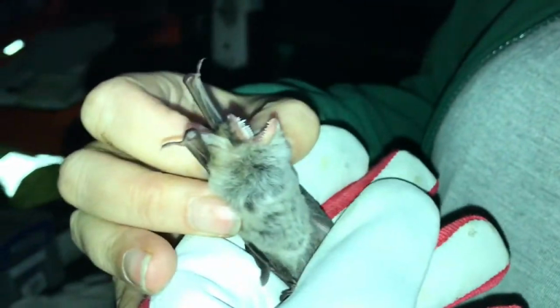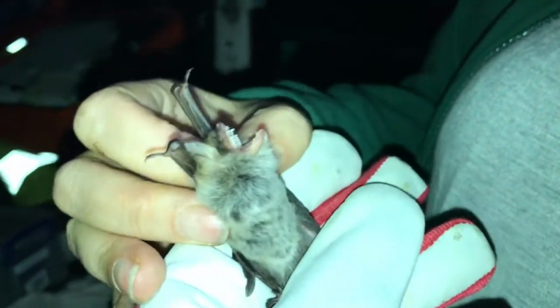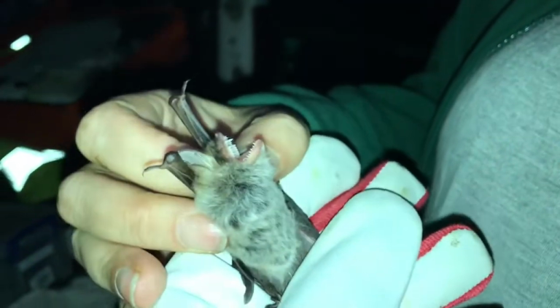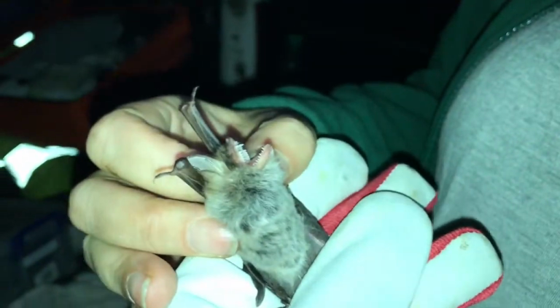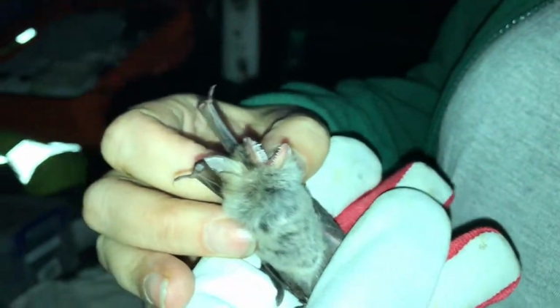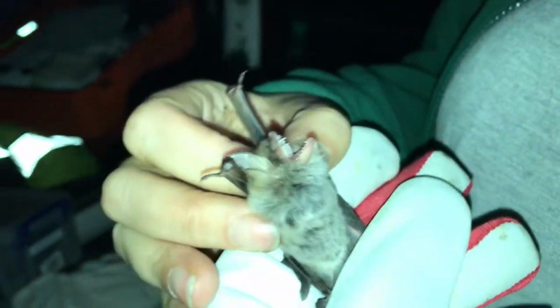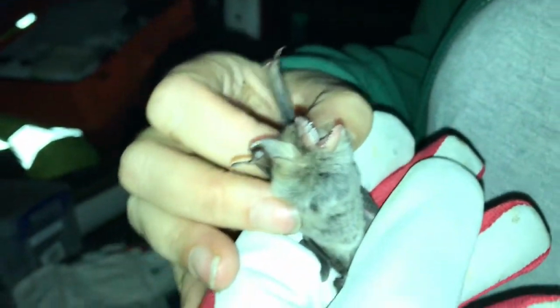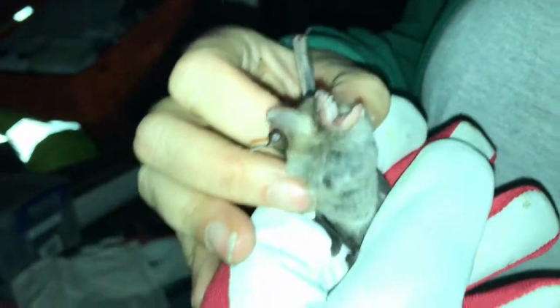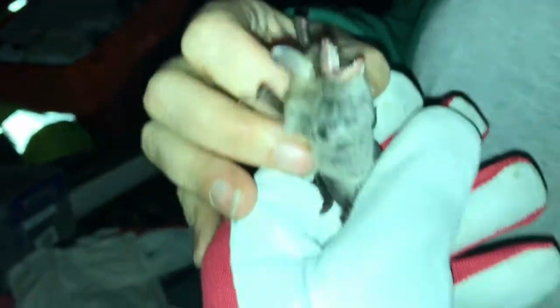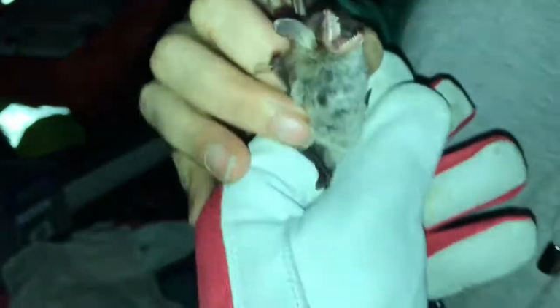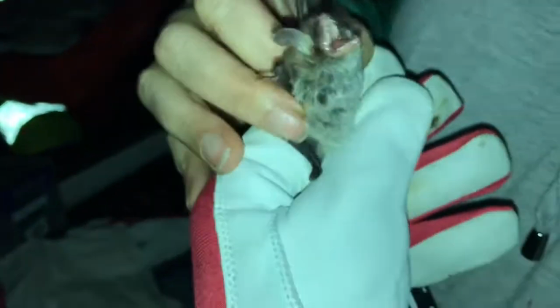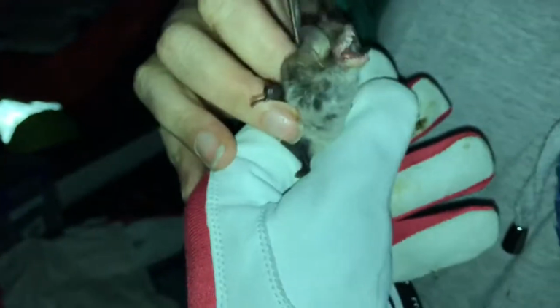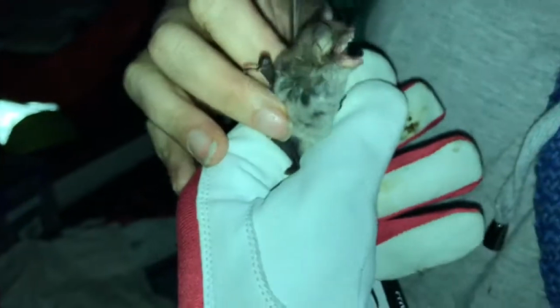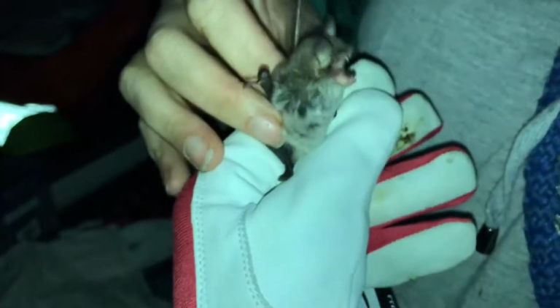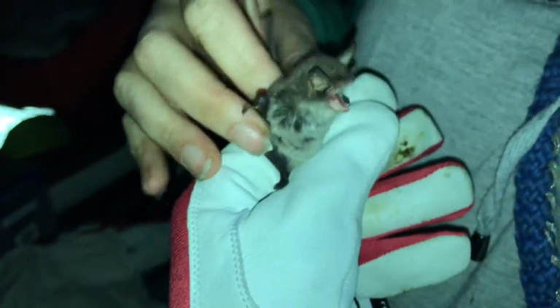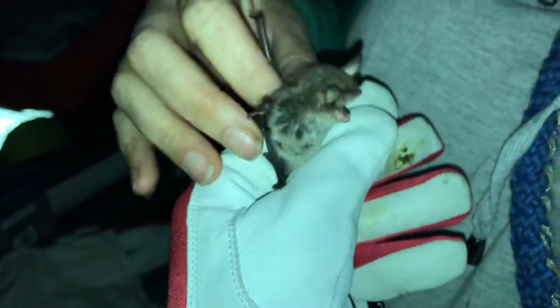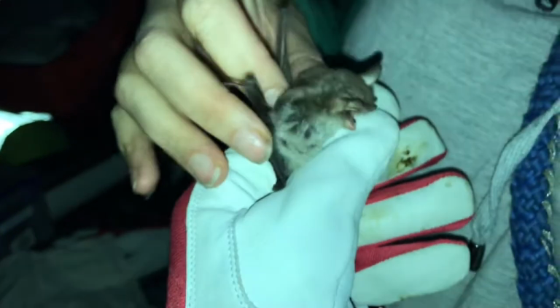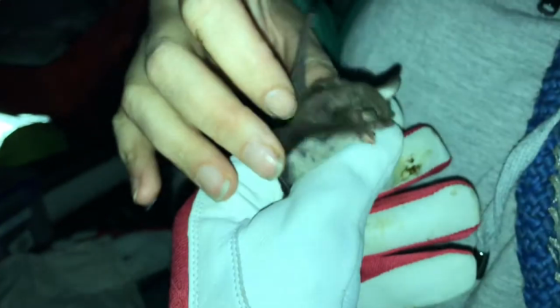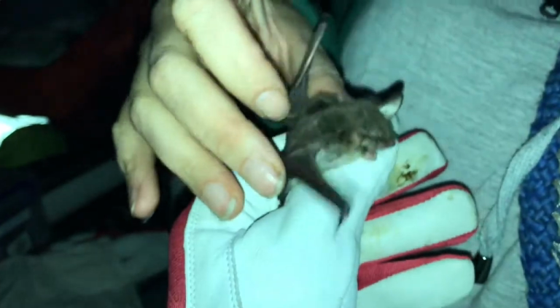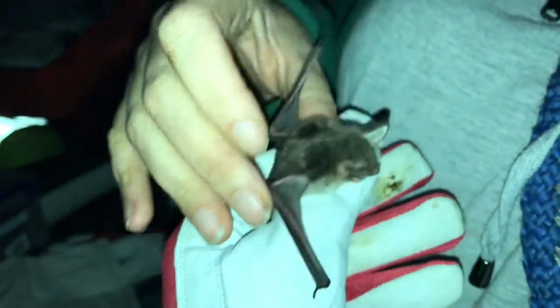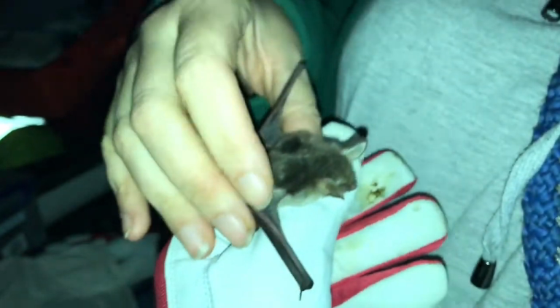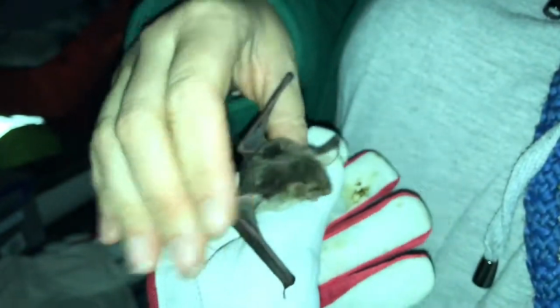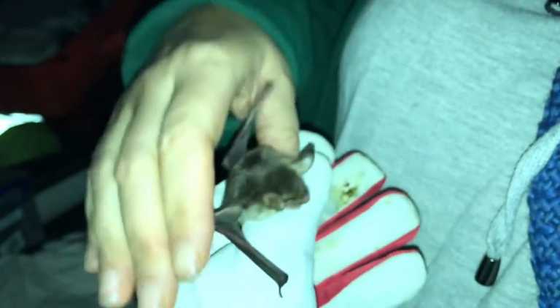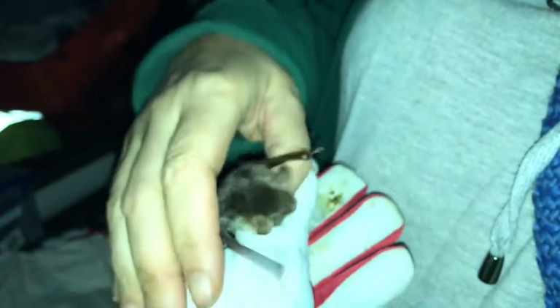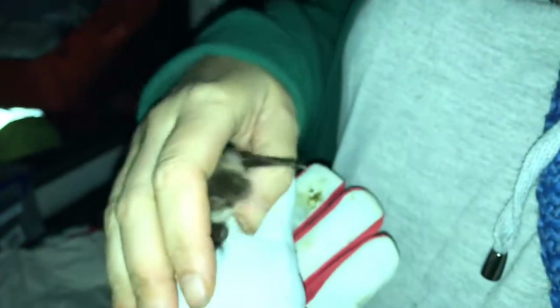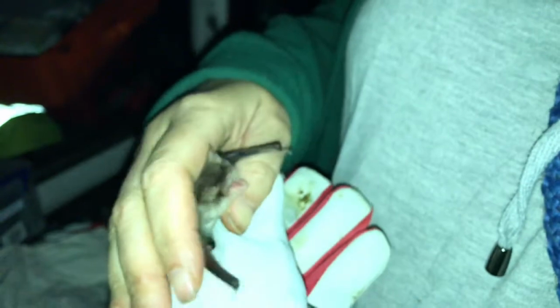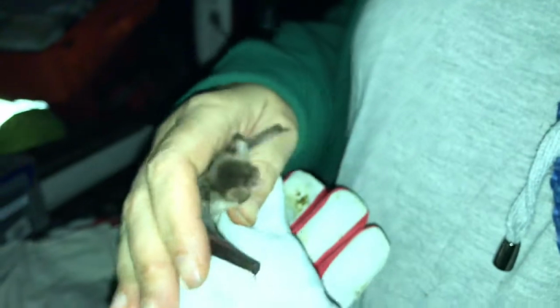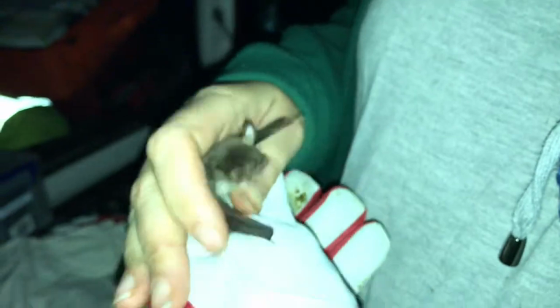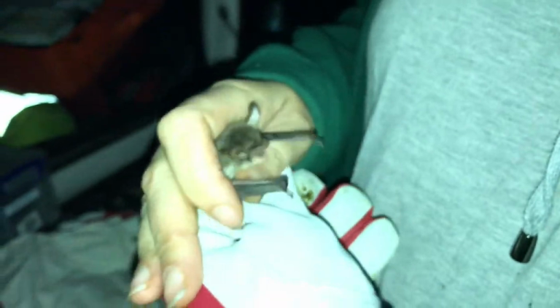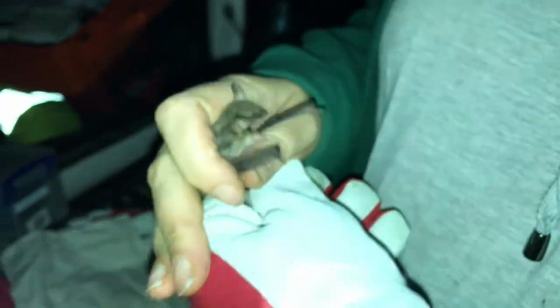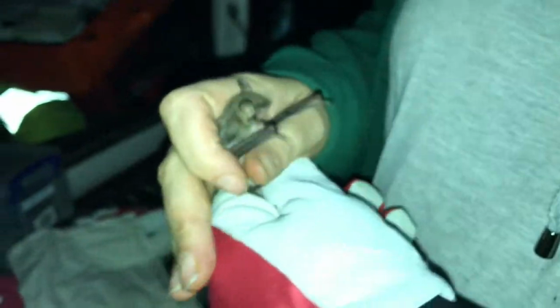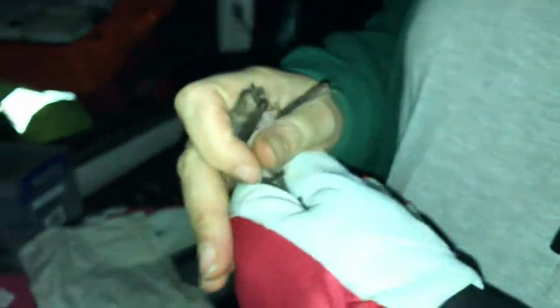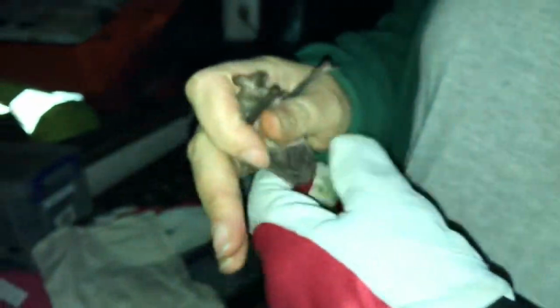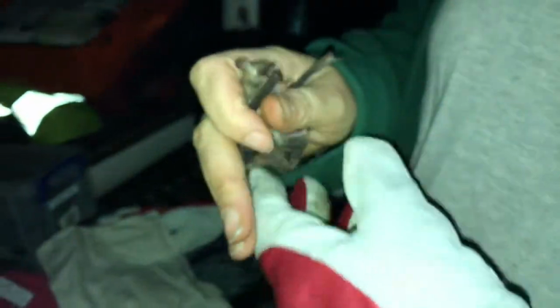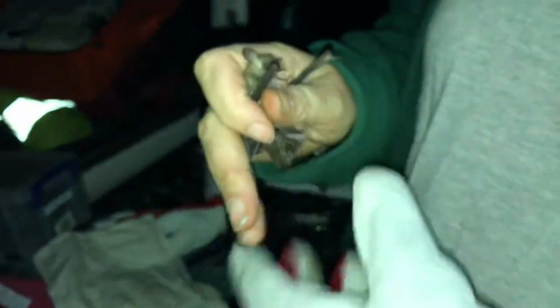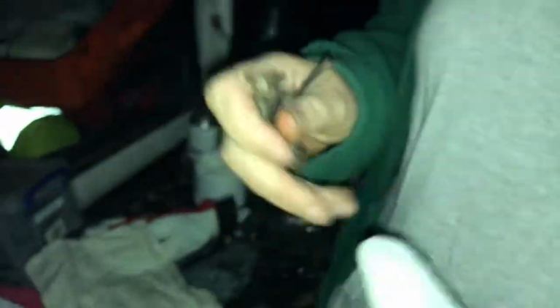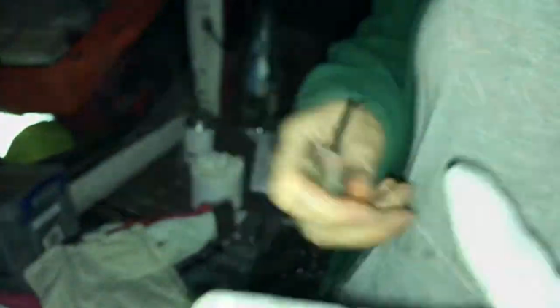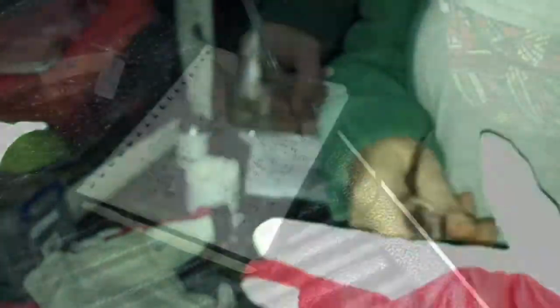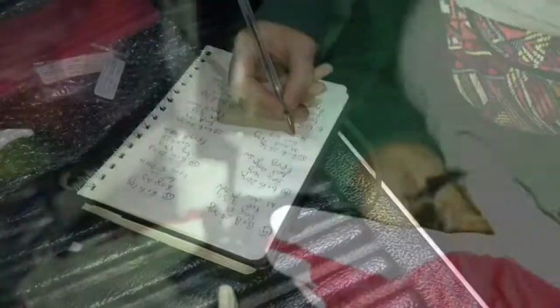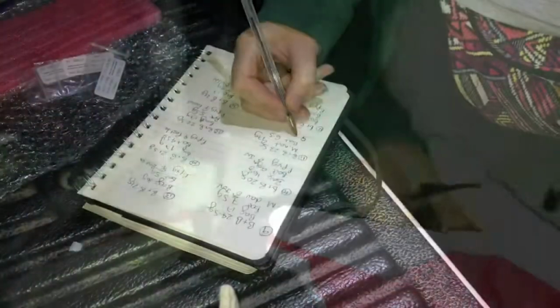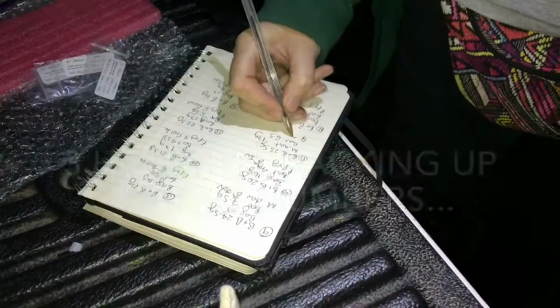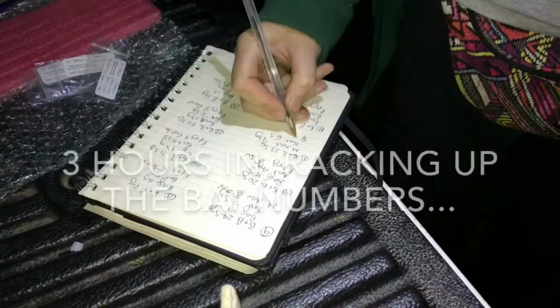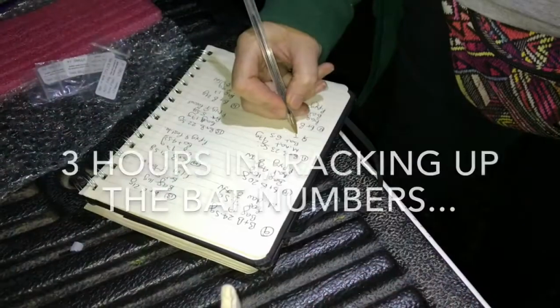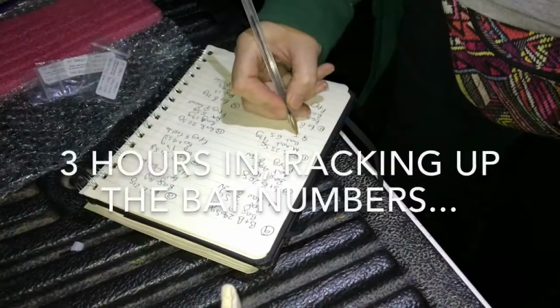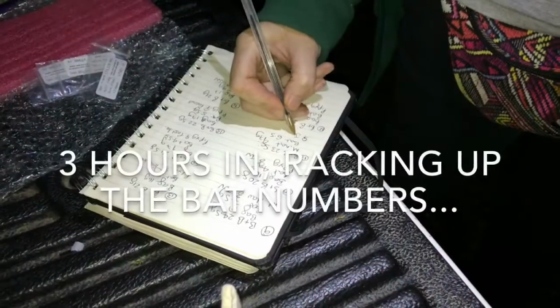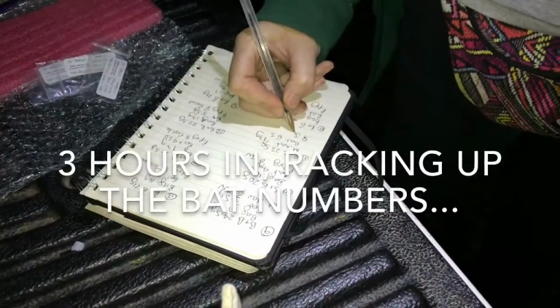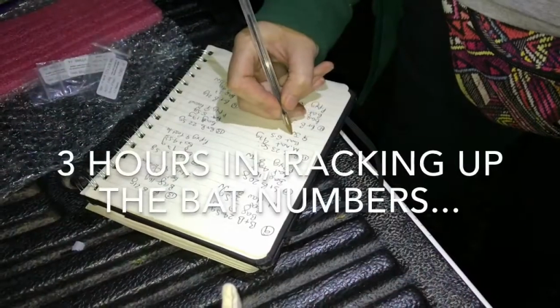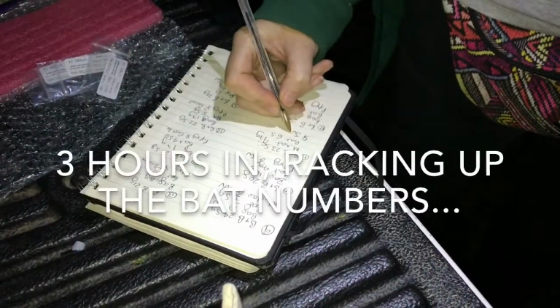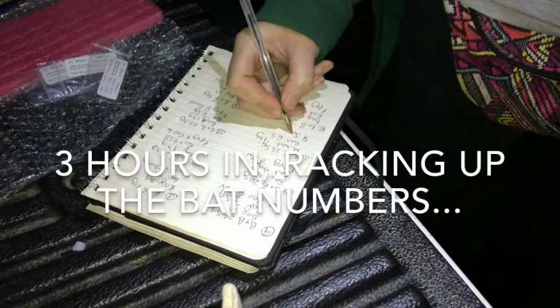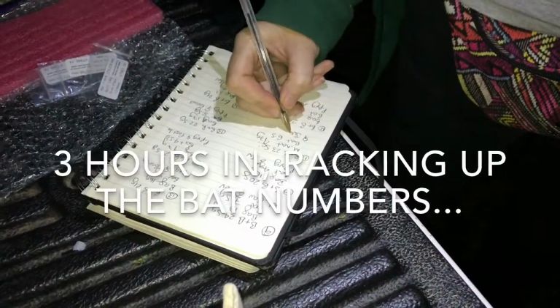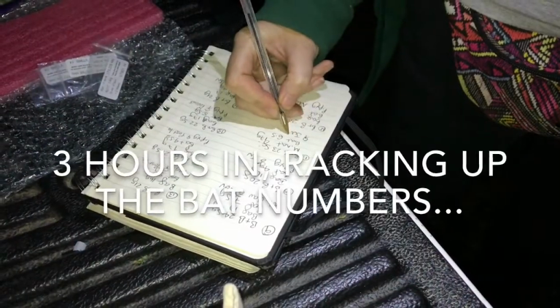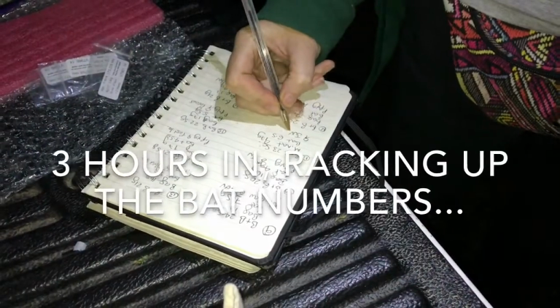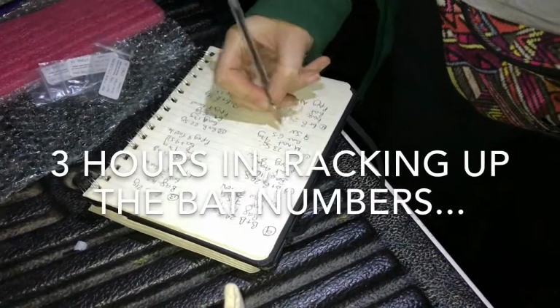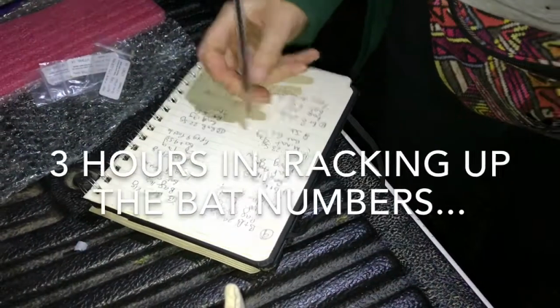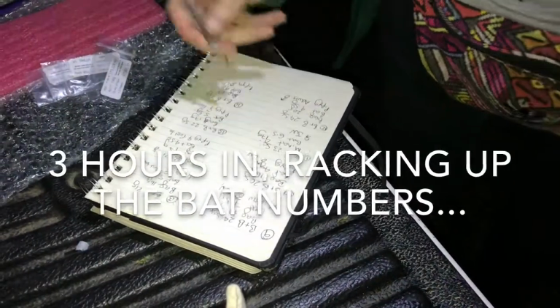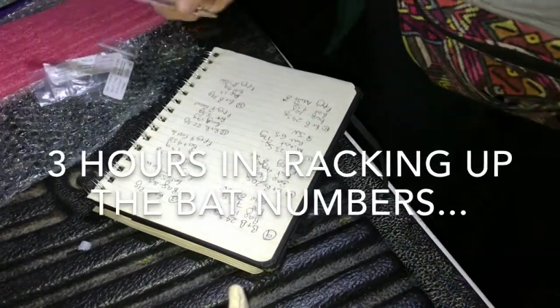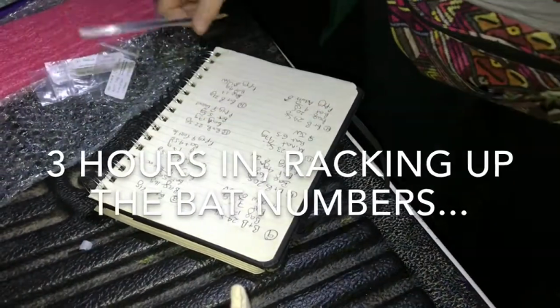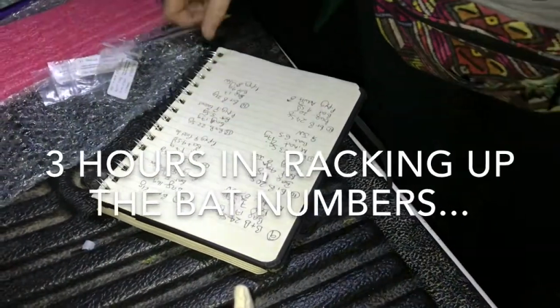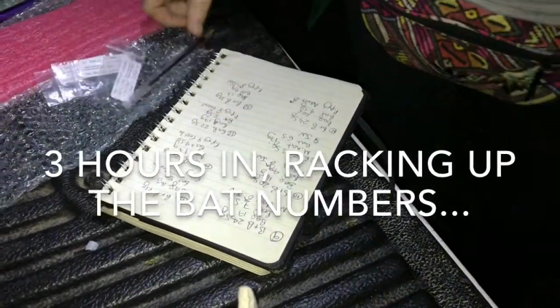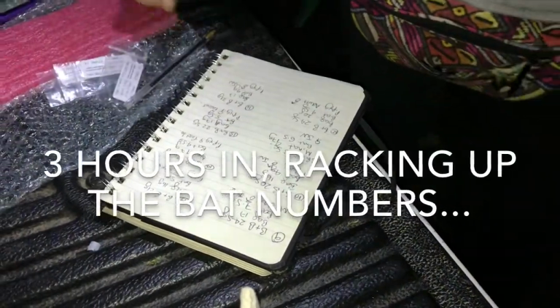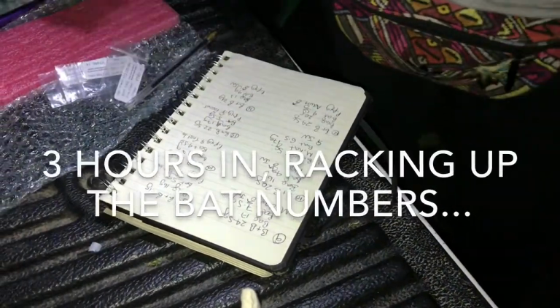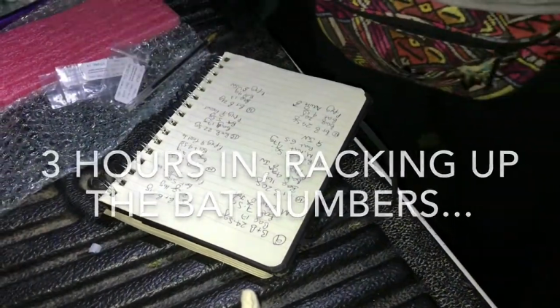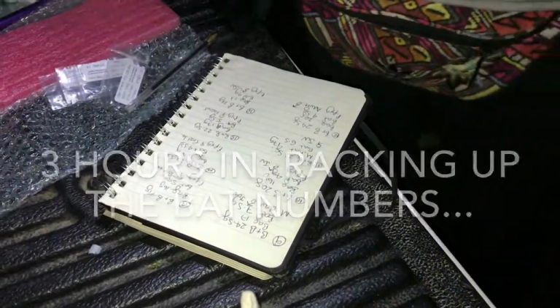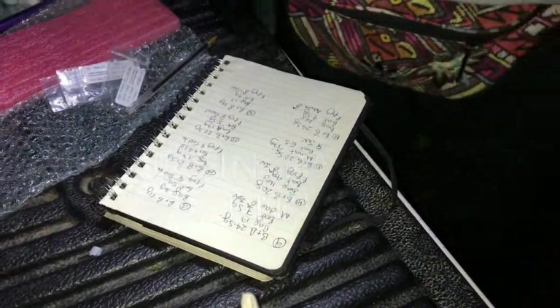They've got really pale underbellies — quite a contrast. I reckon Ryan's got quite a few bats.